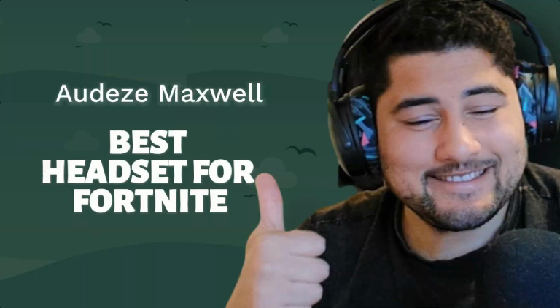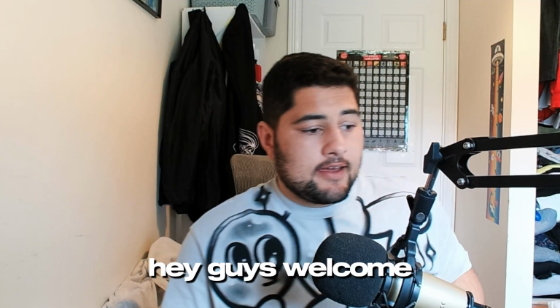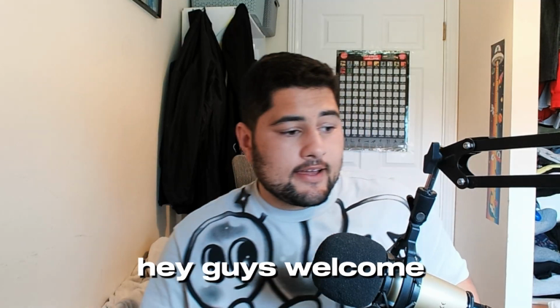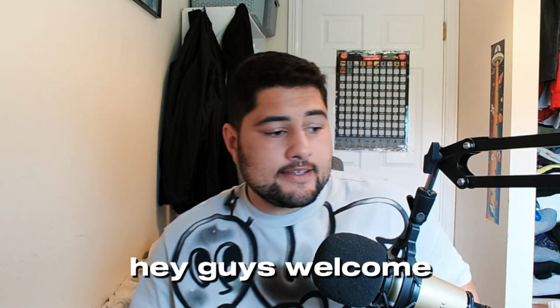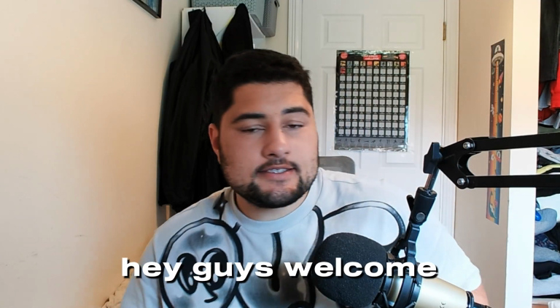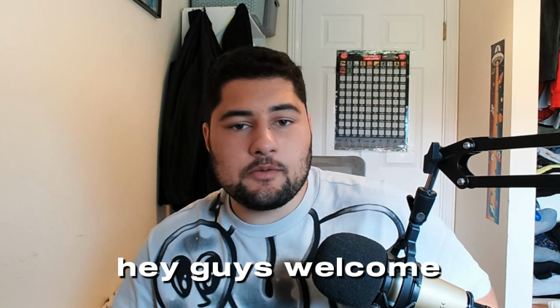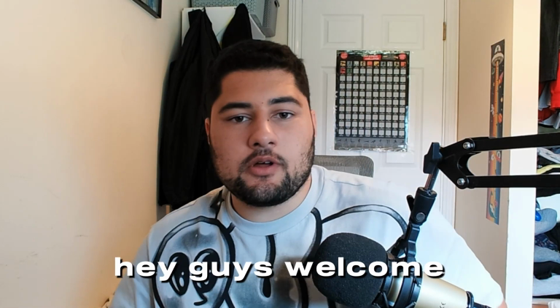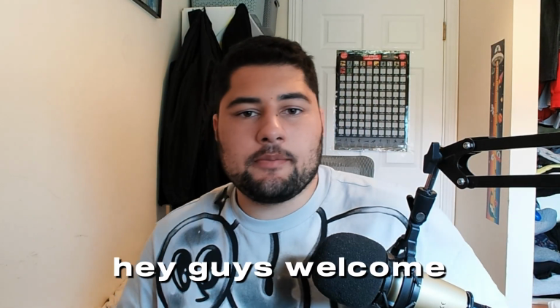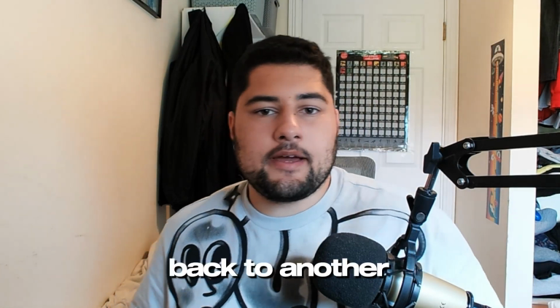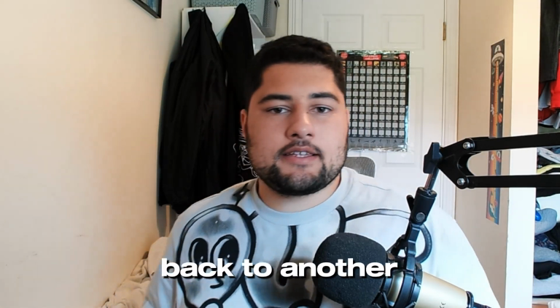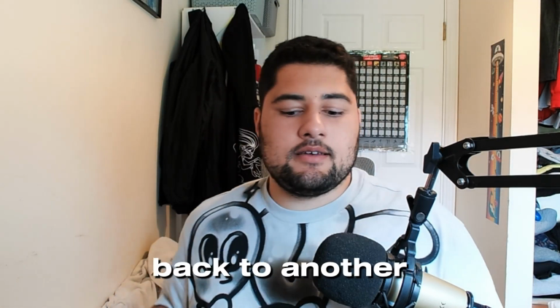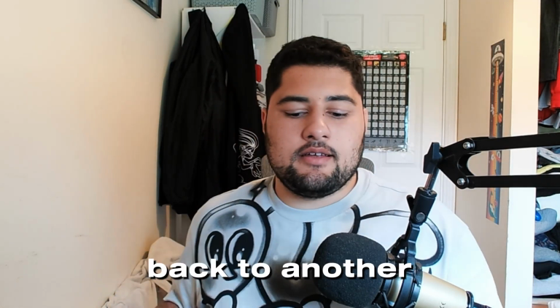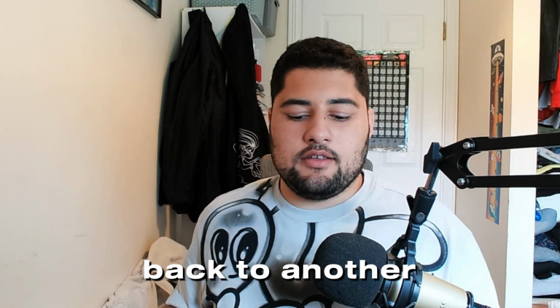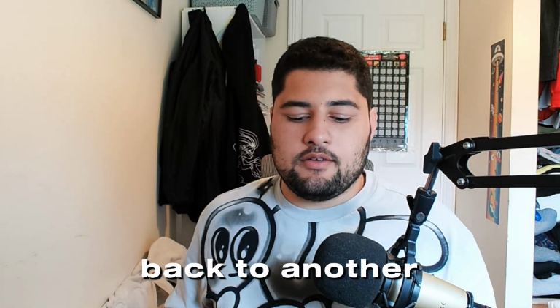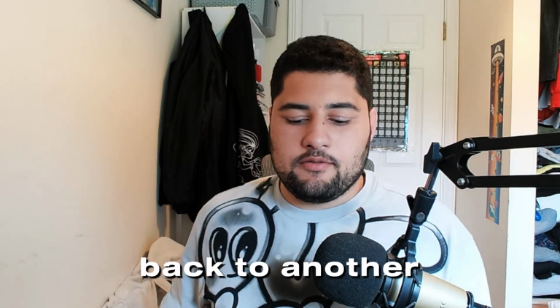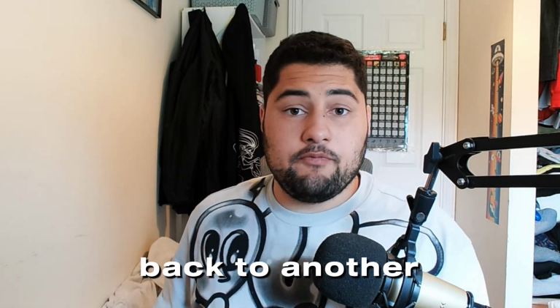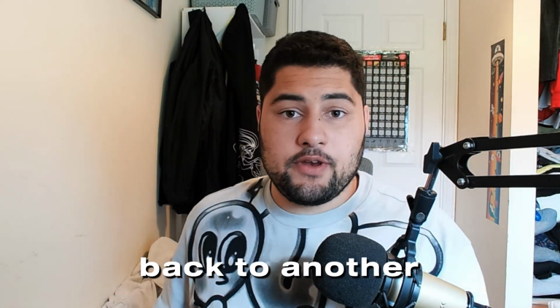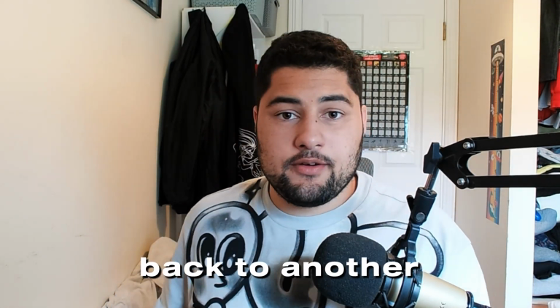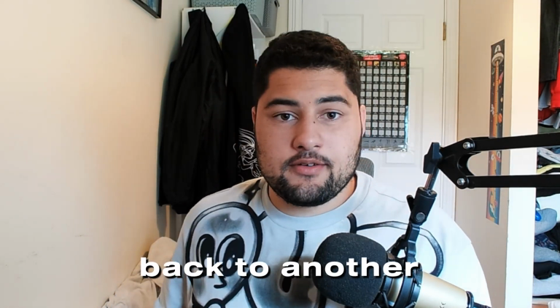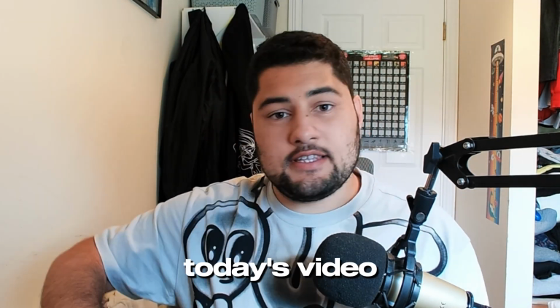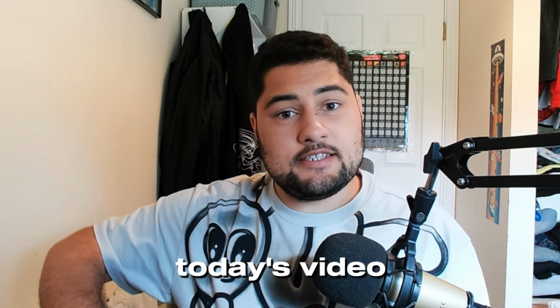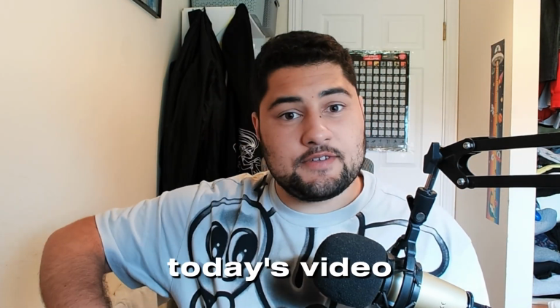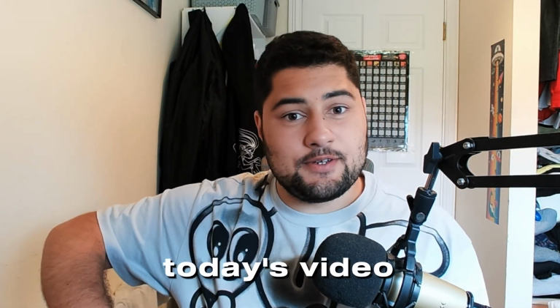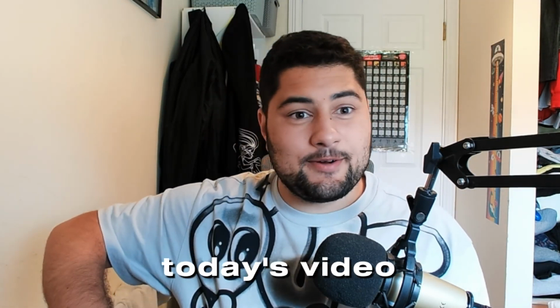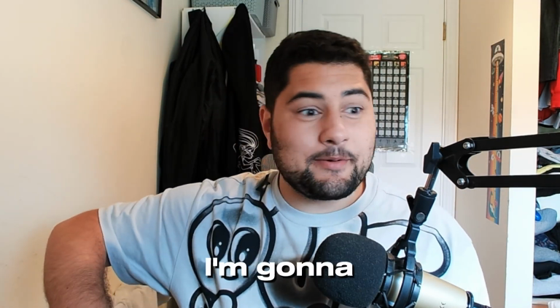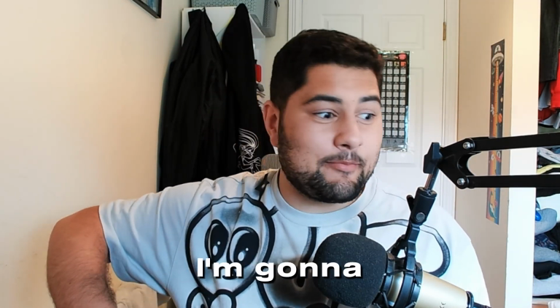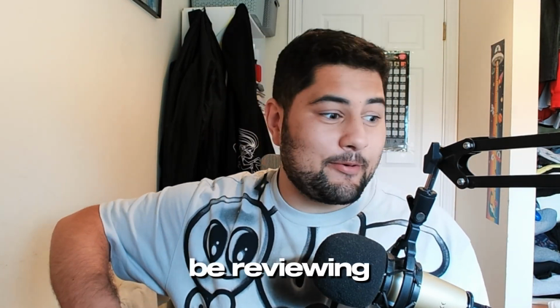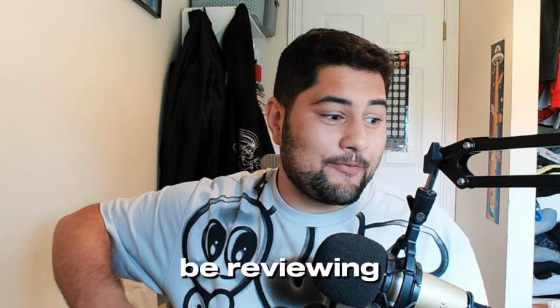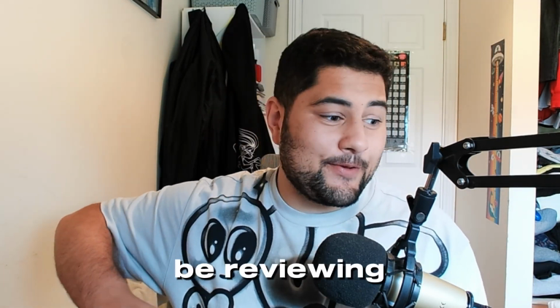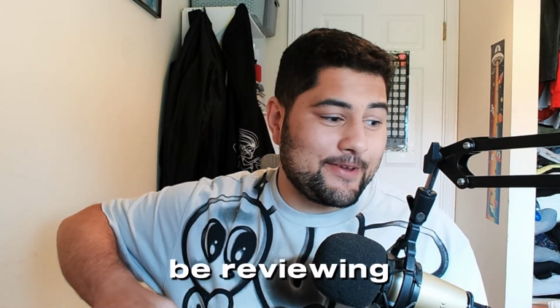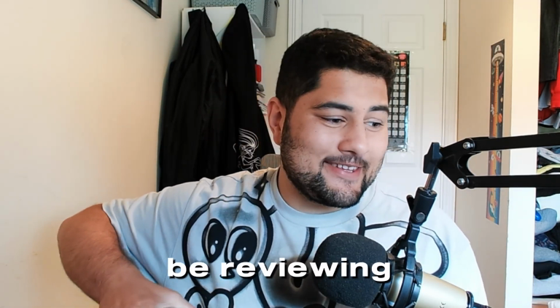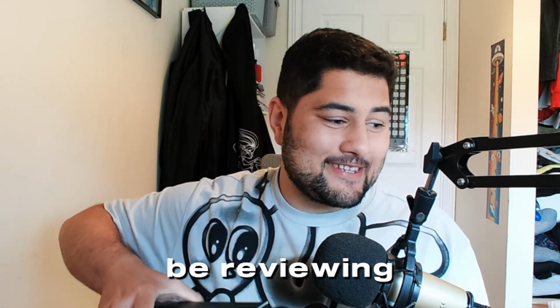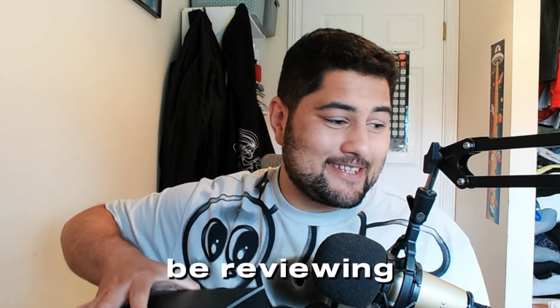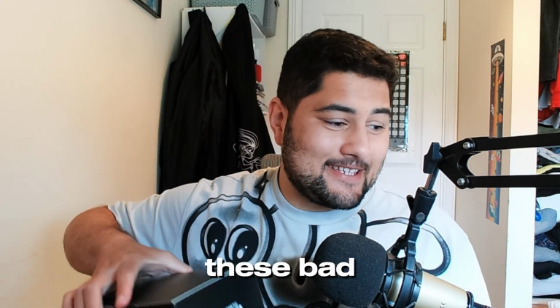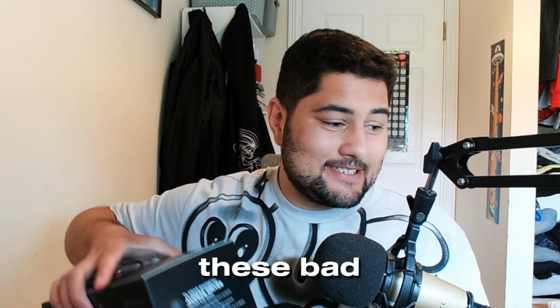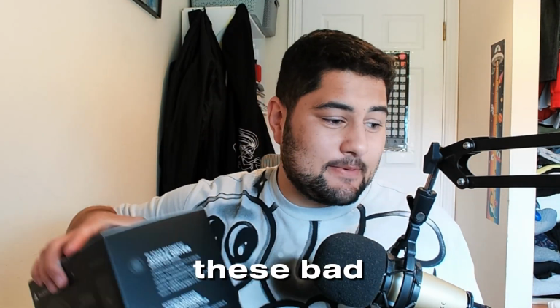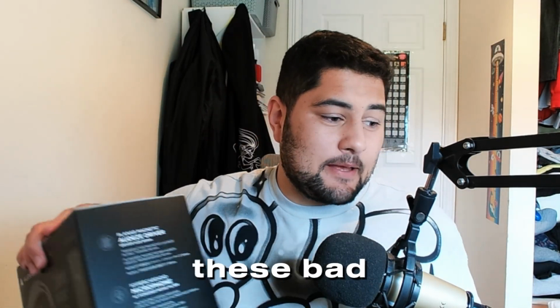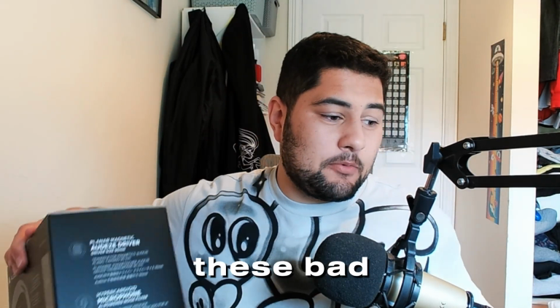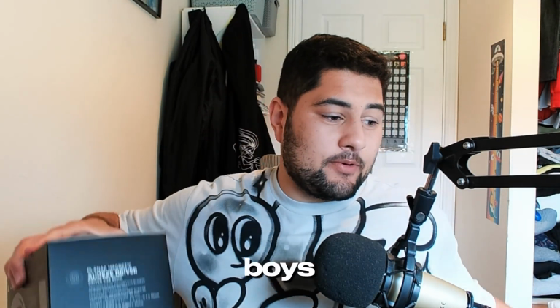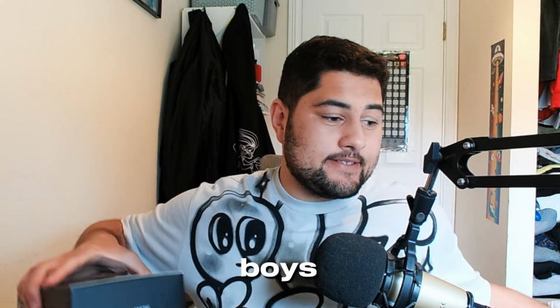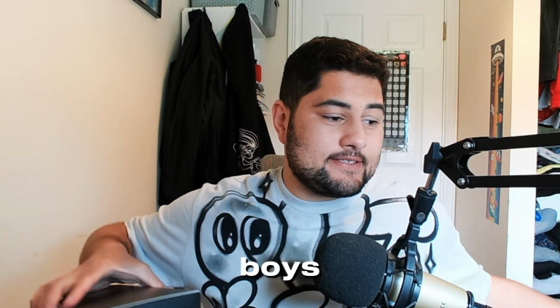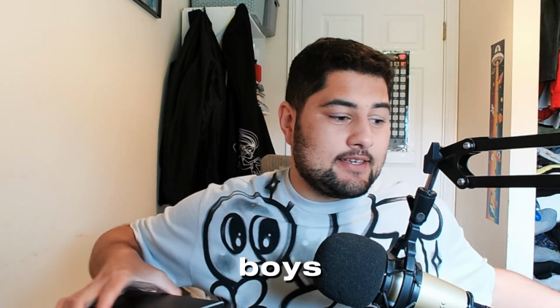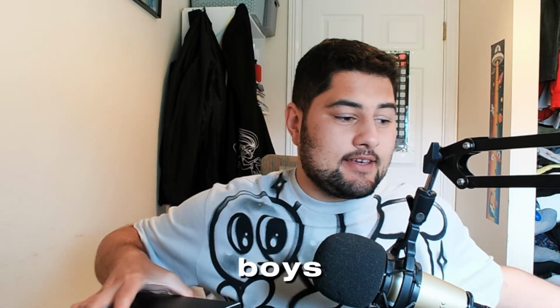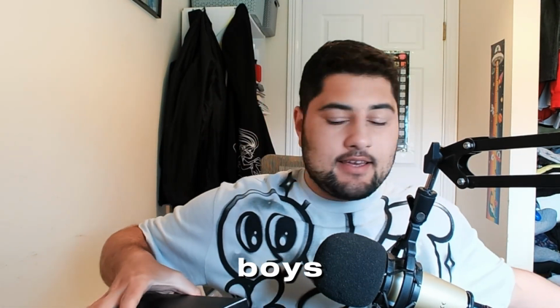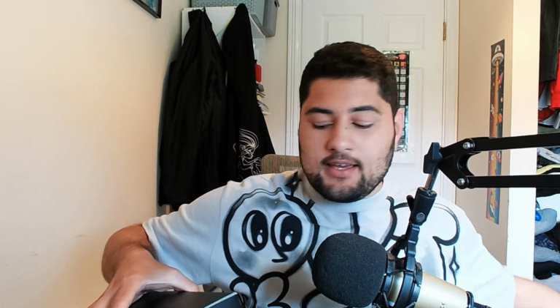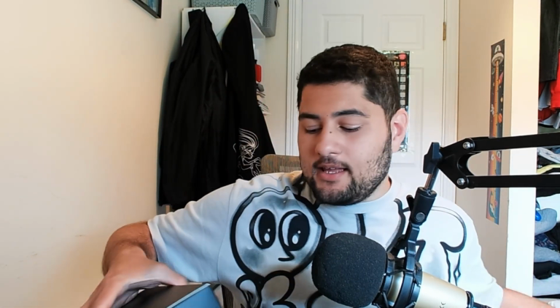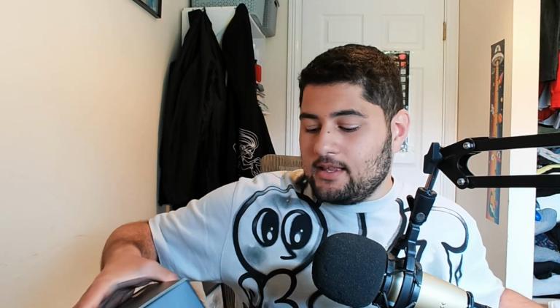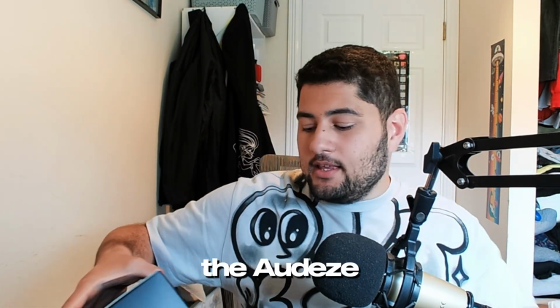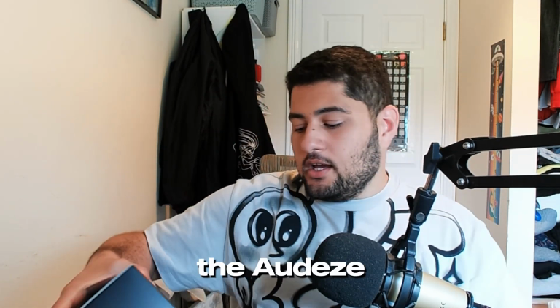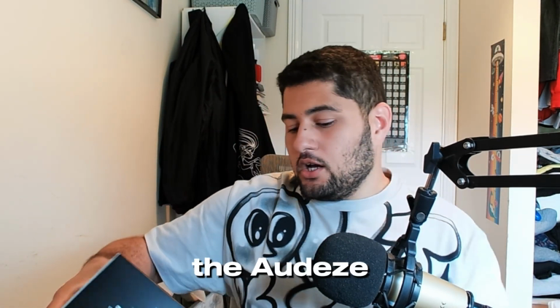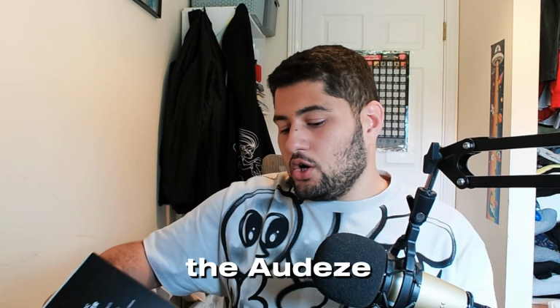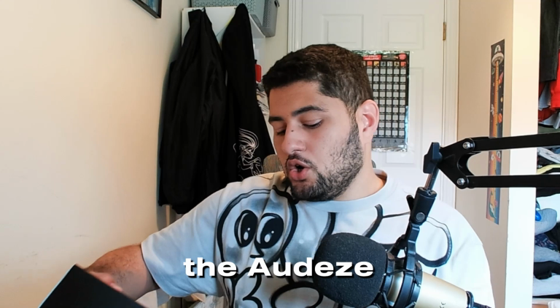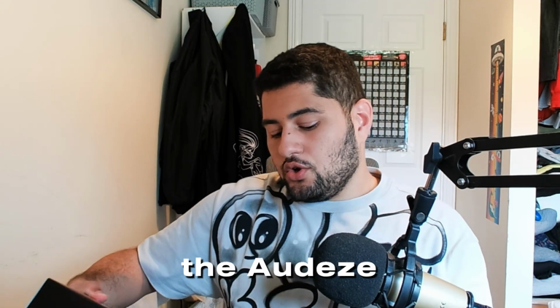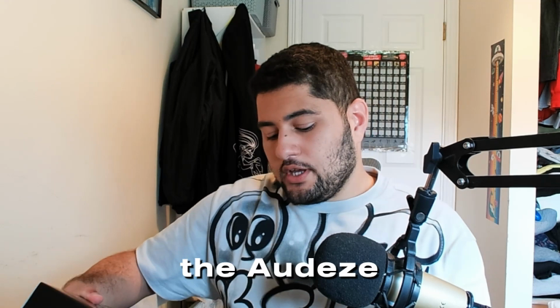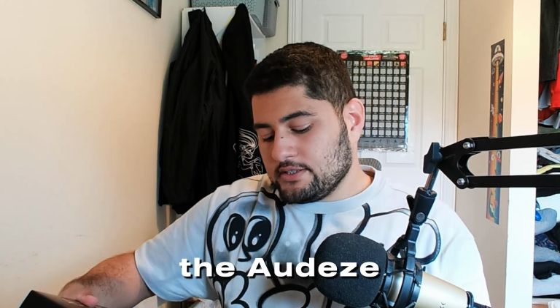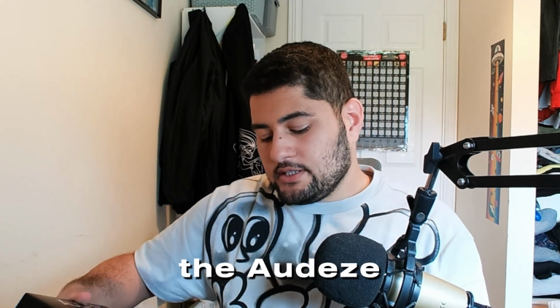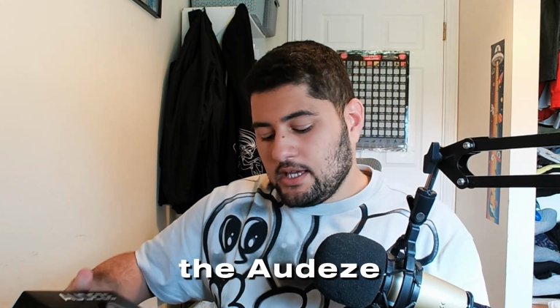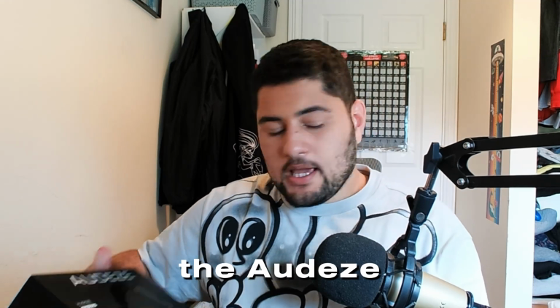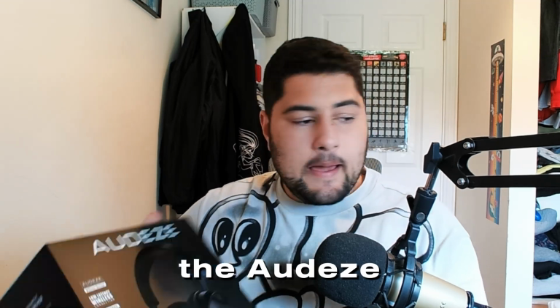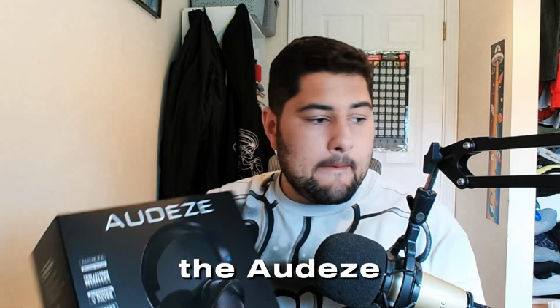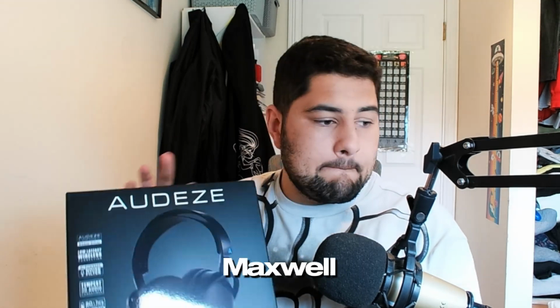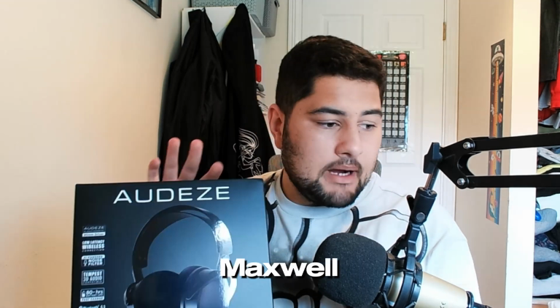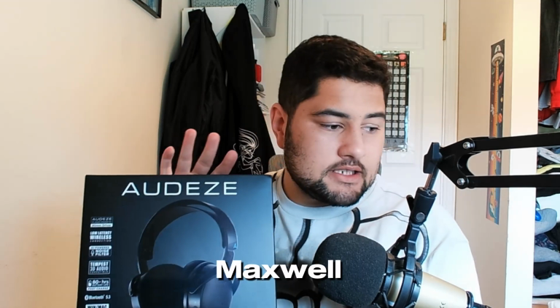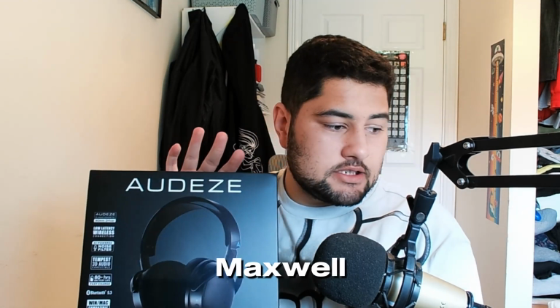Hey guys, welcome back to another video. Today's video I'm going to be reviewing these bad boys — the Audazzy Maxwell.